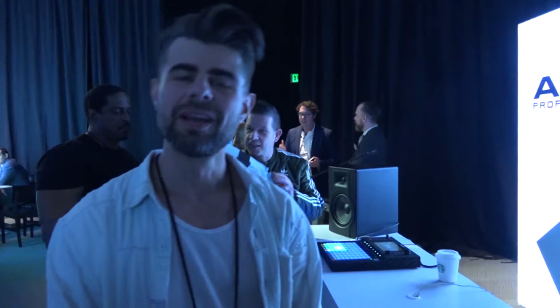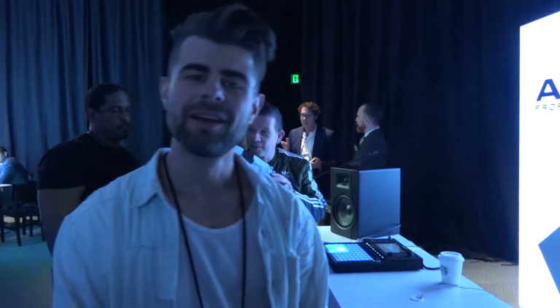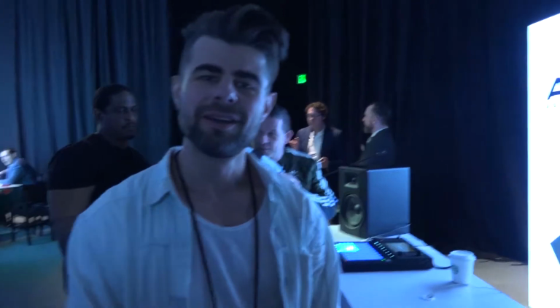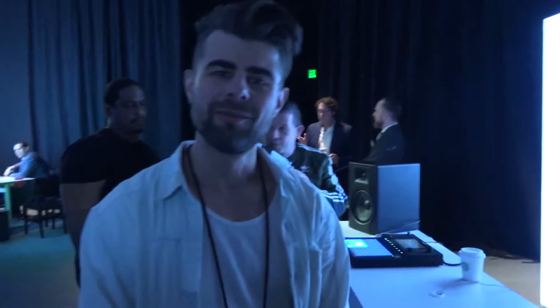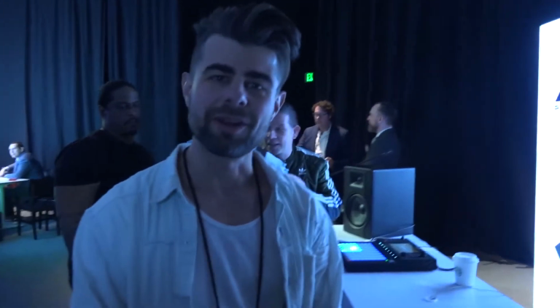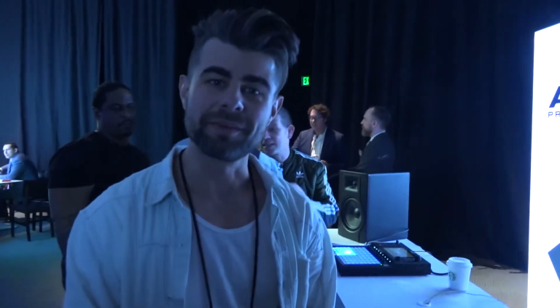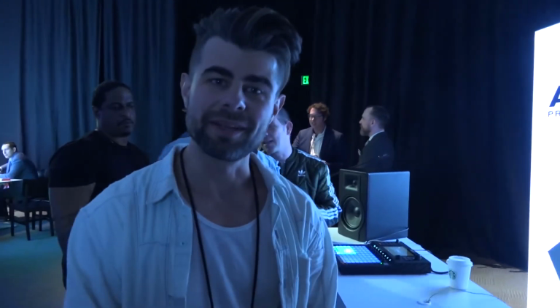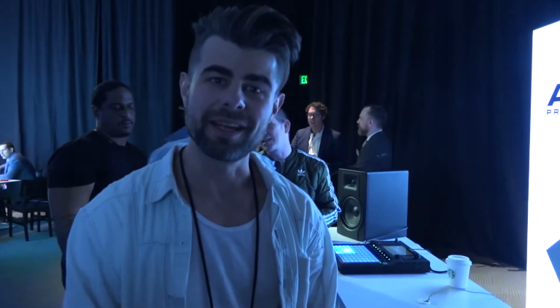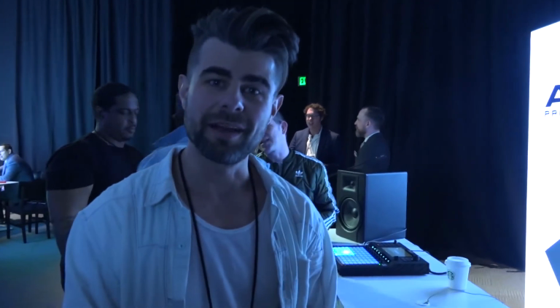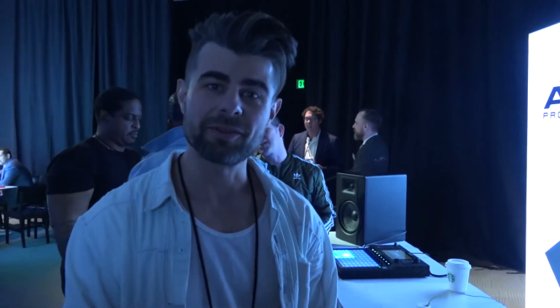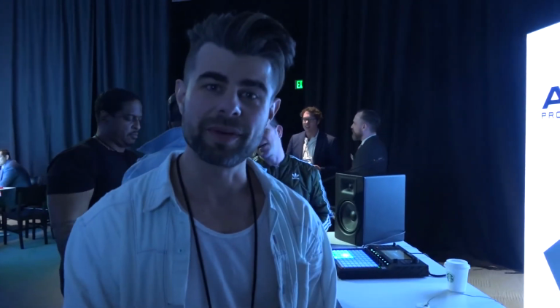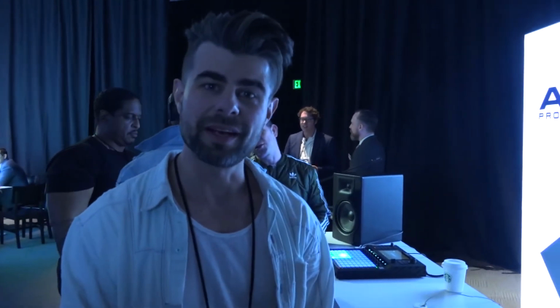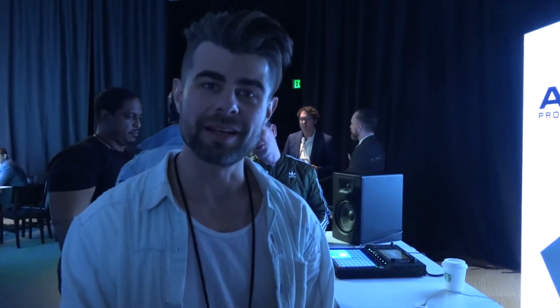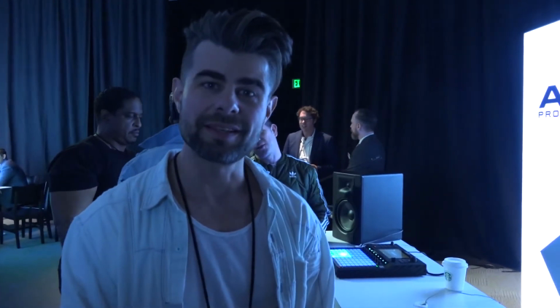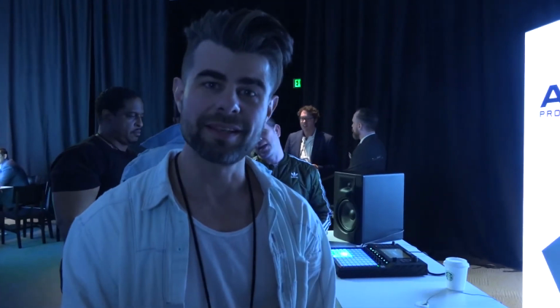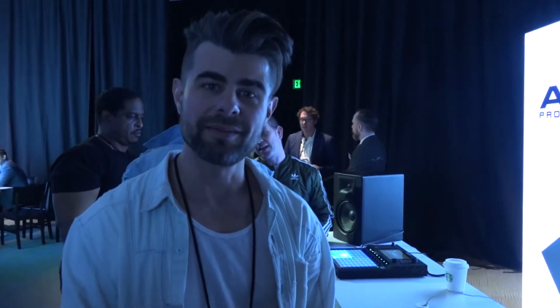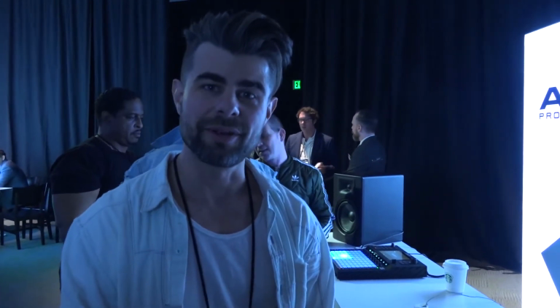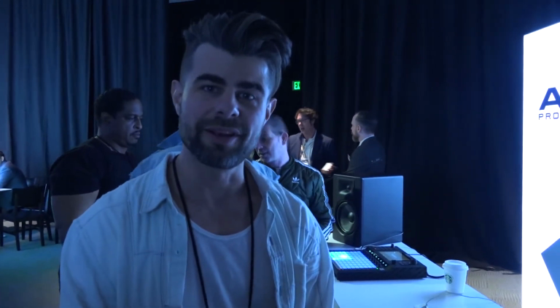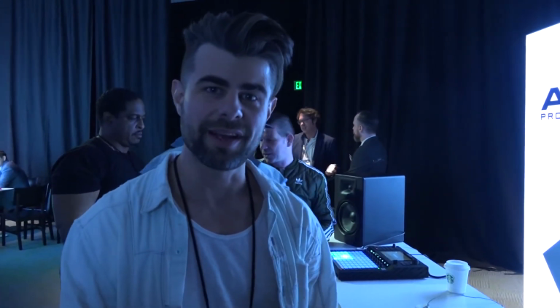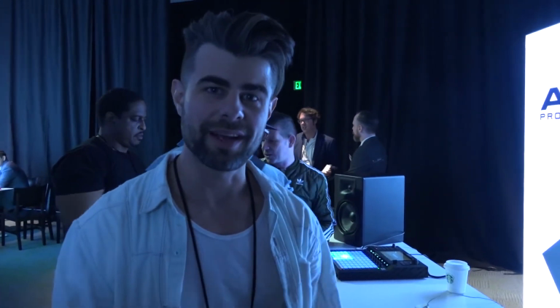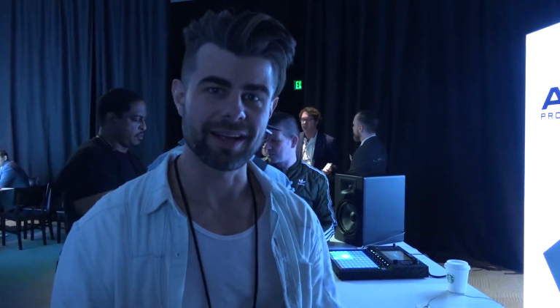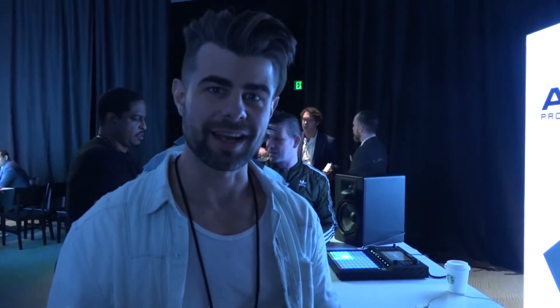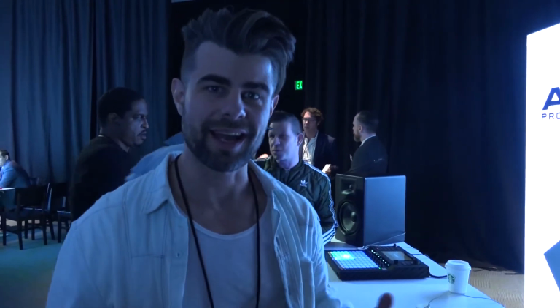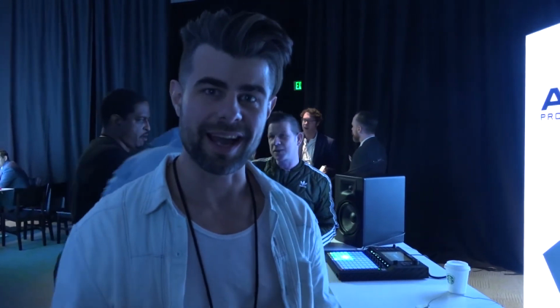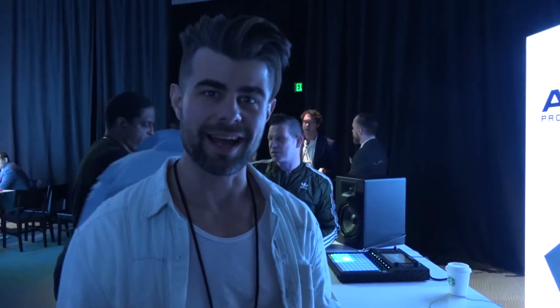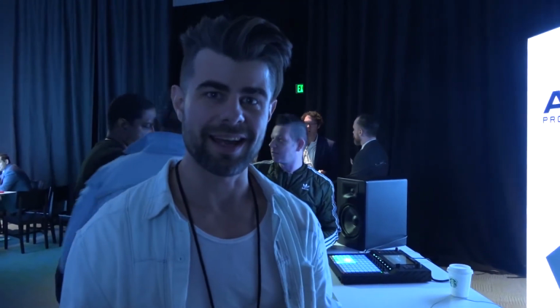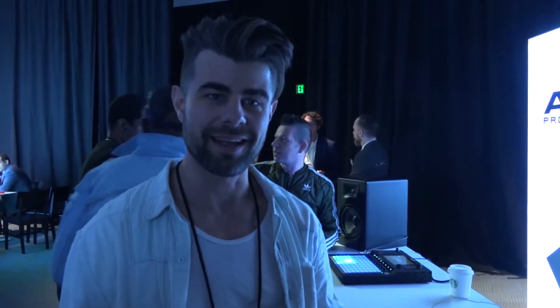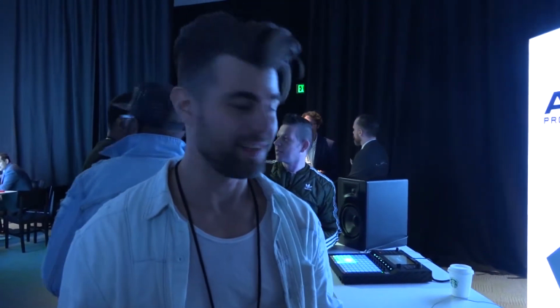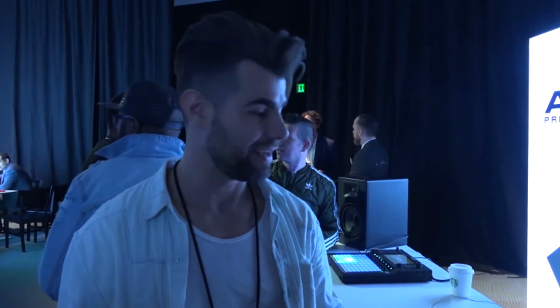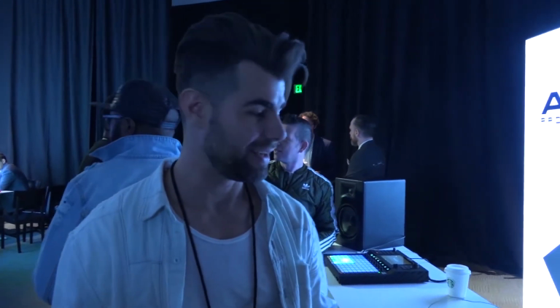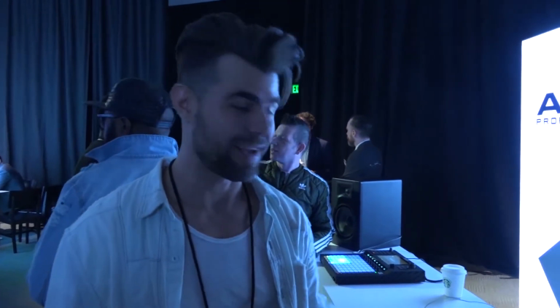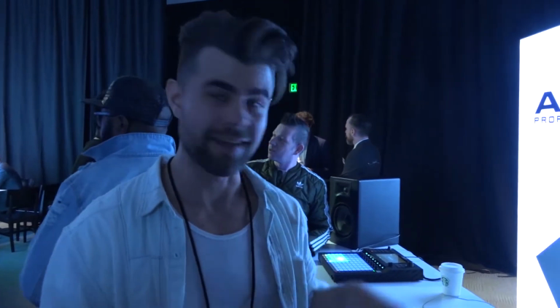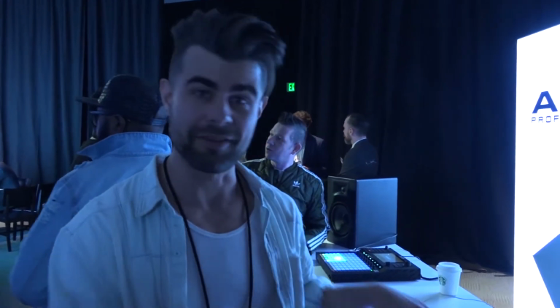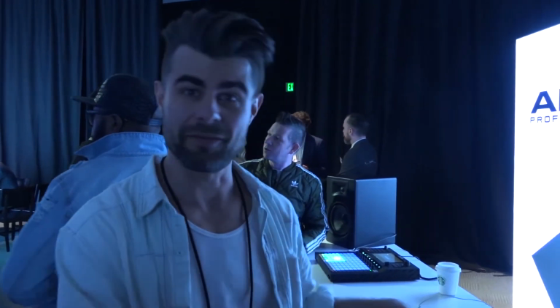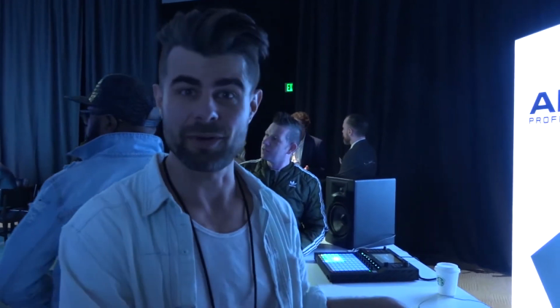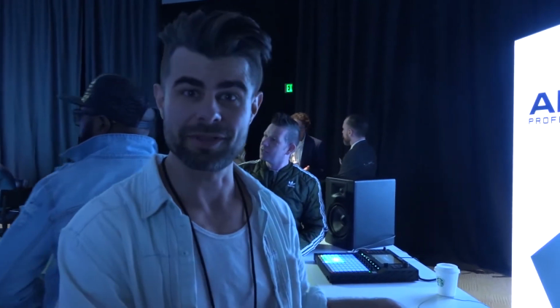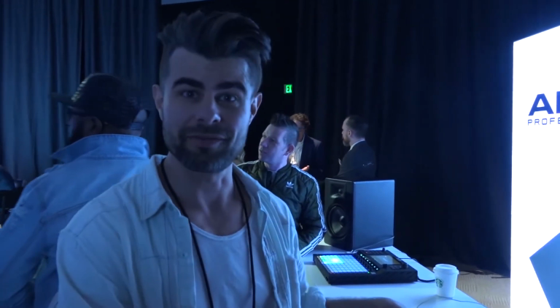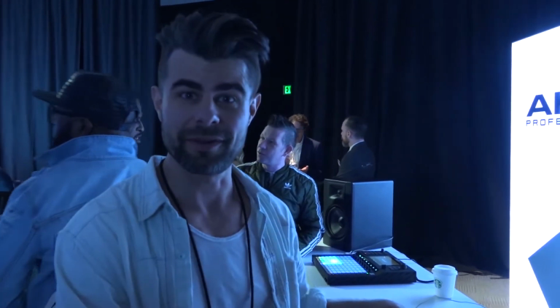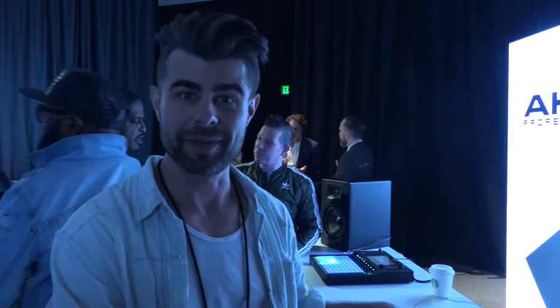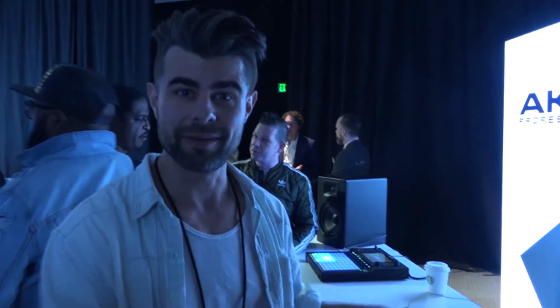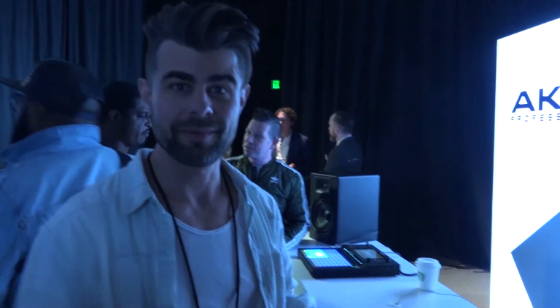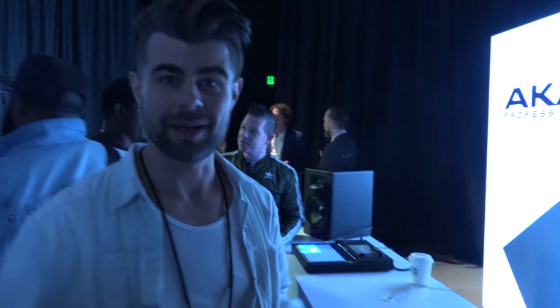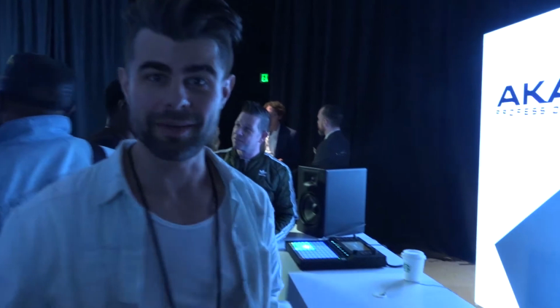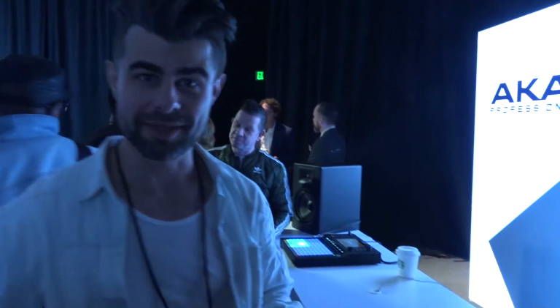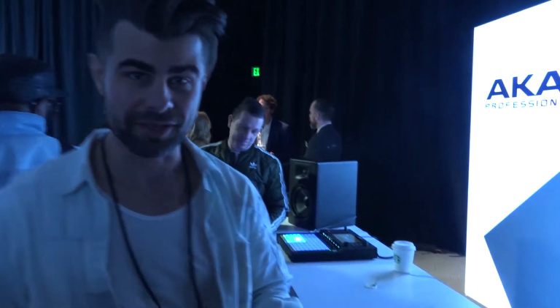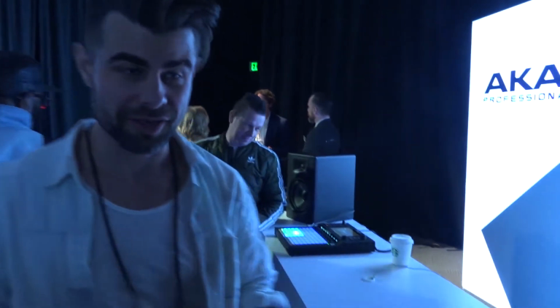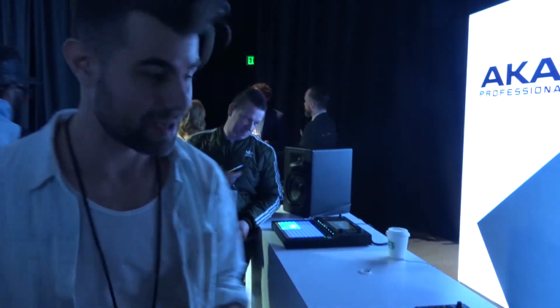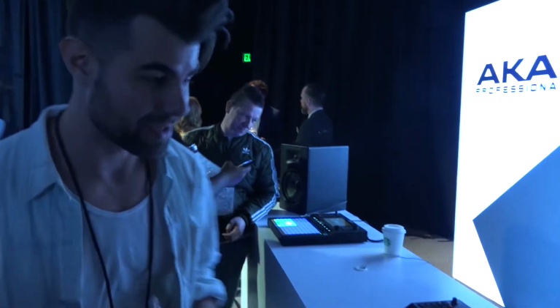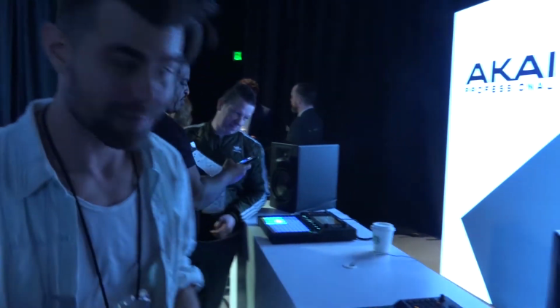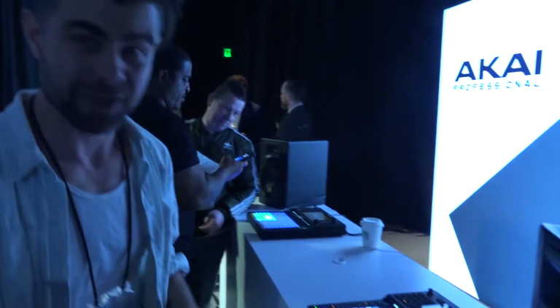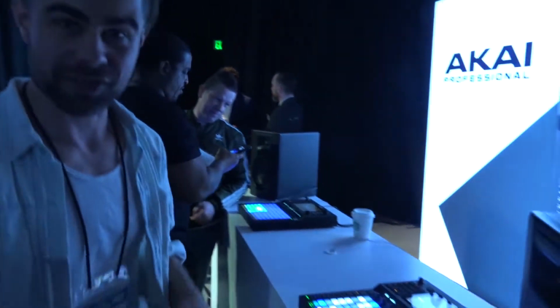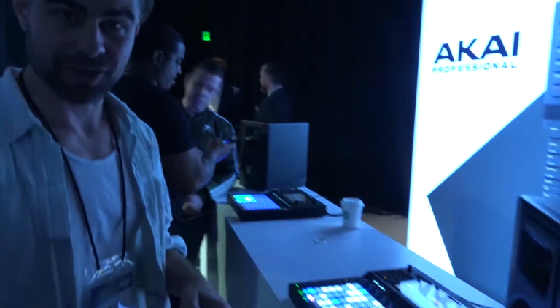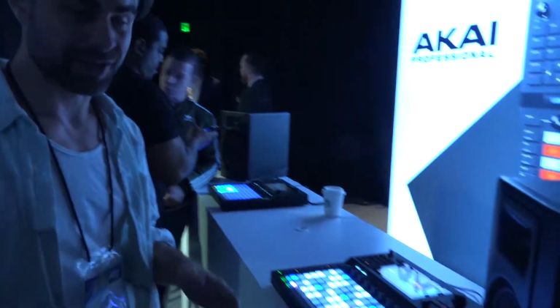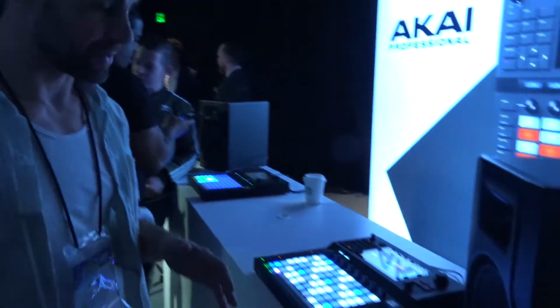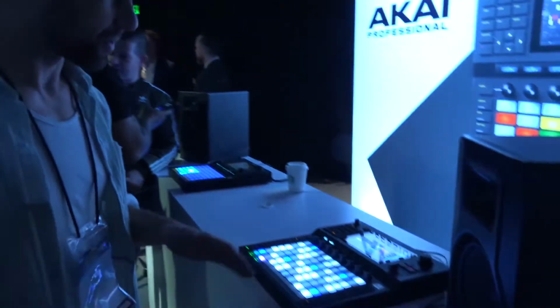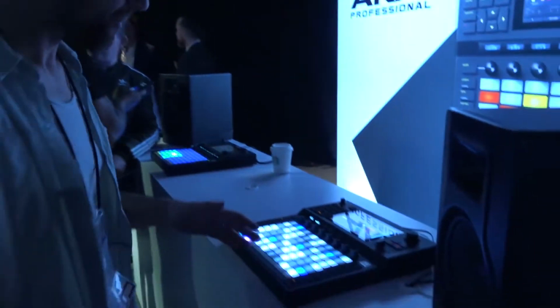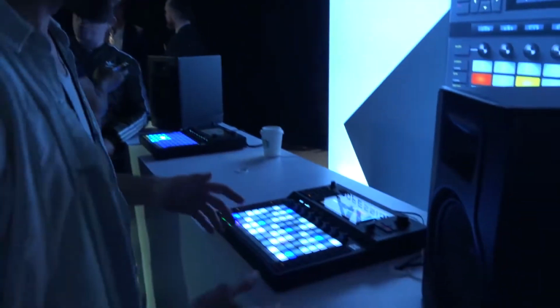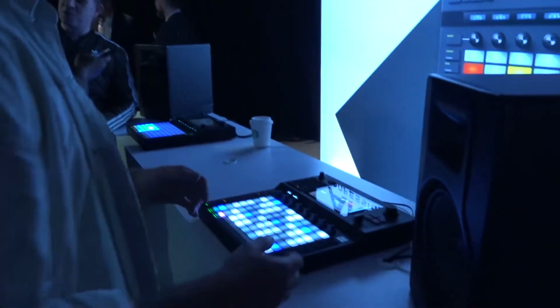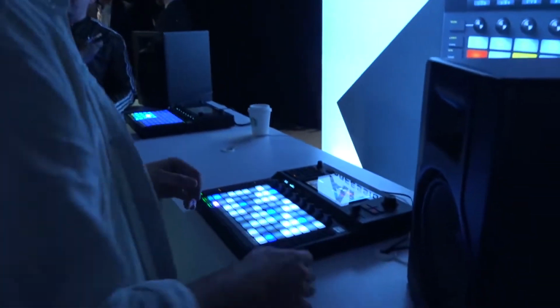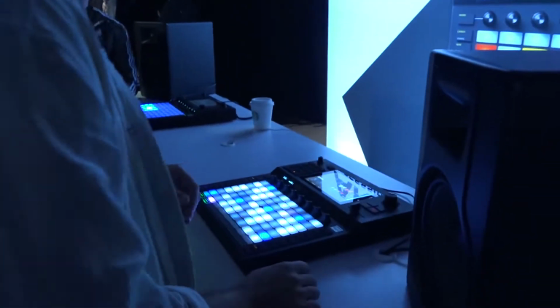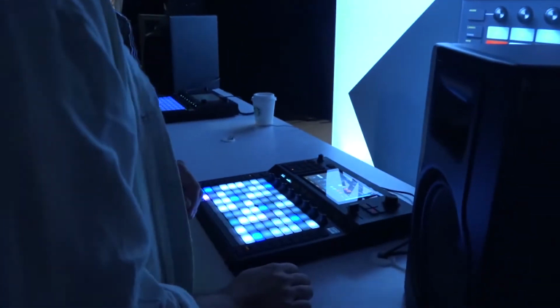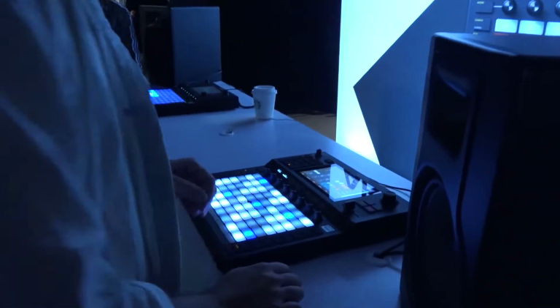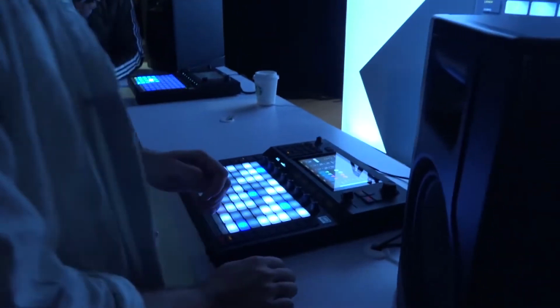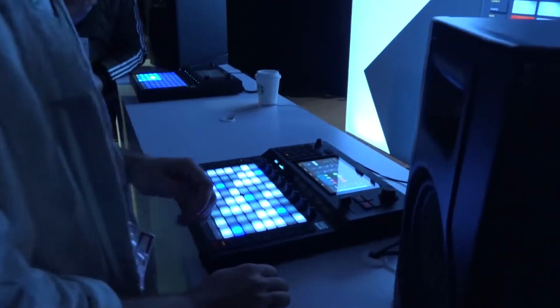Welcome to NAMM 2019. We're here at Akai. I have the Force in front of me. My name is Nick Trichakis. I'm going to show you some cool features that we've got here.